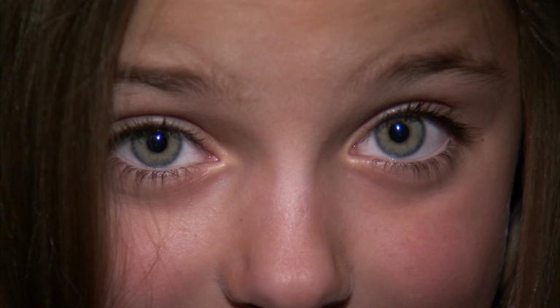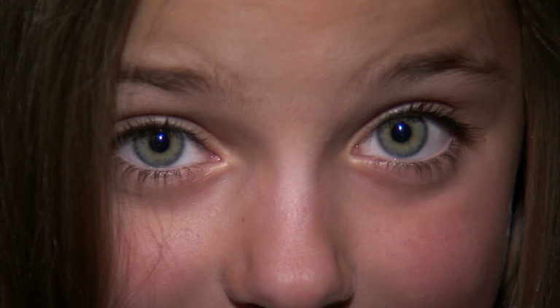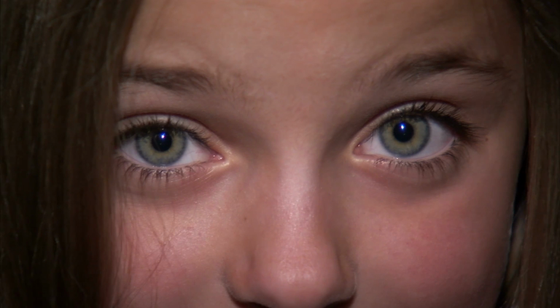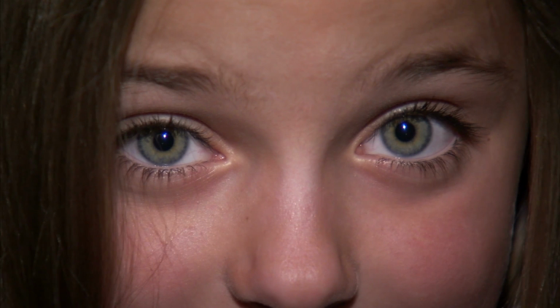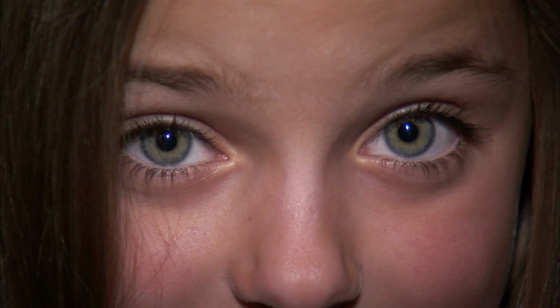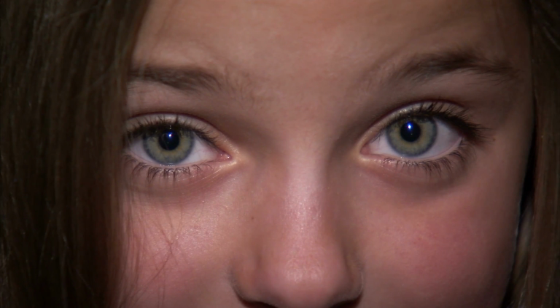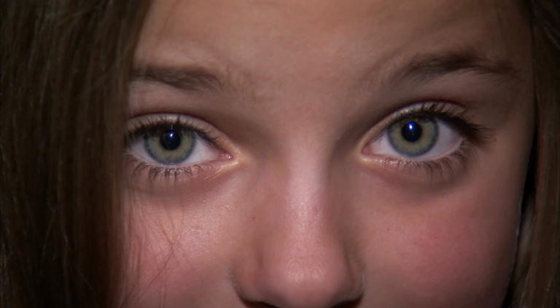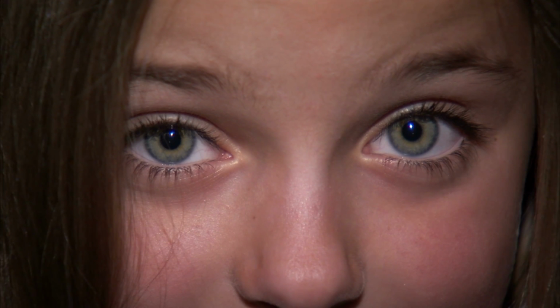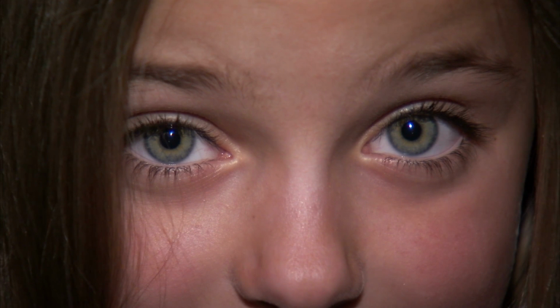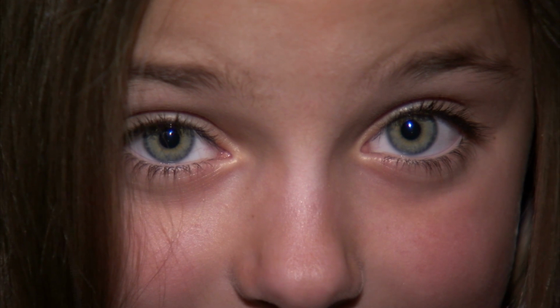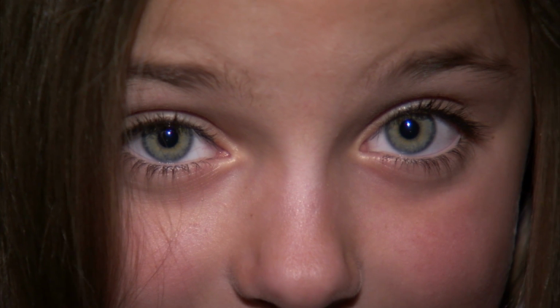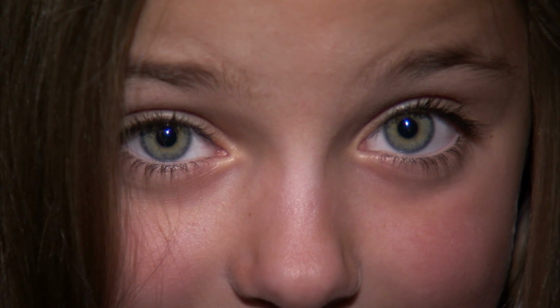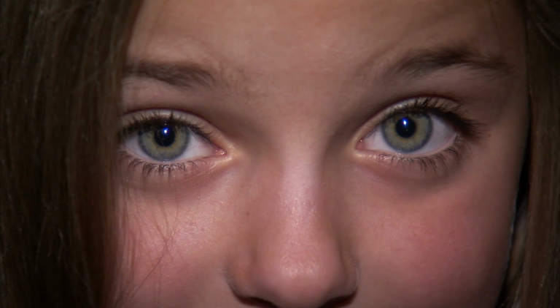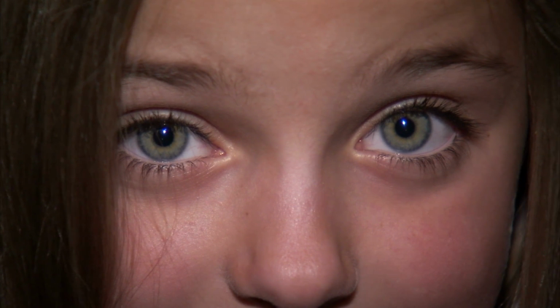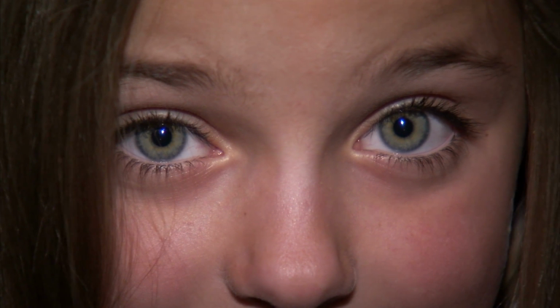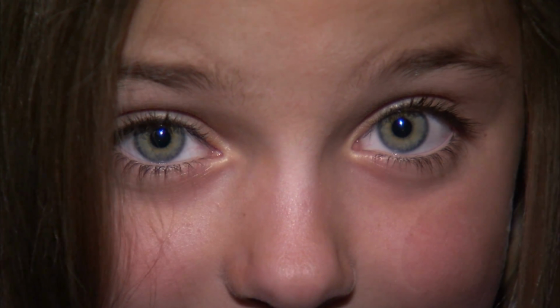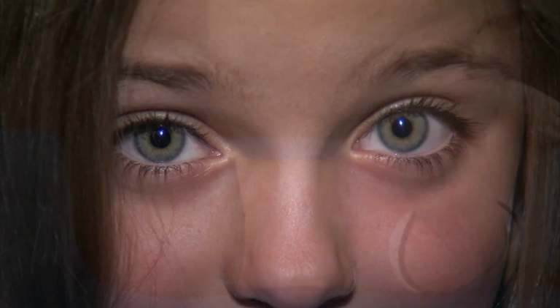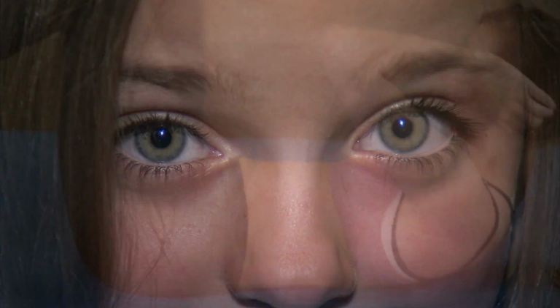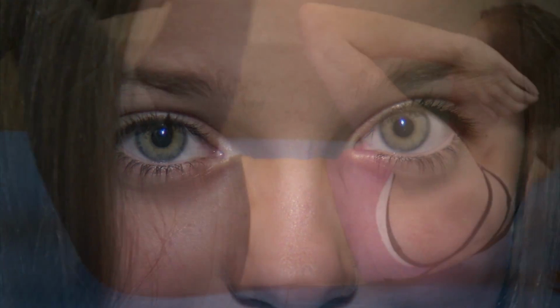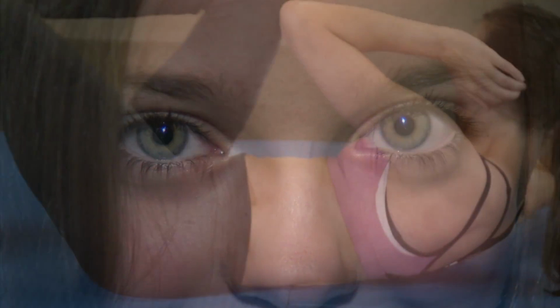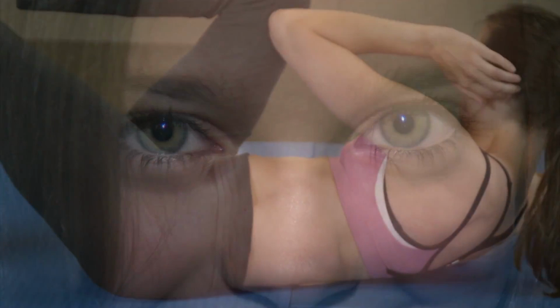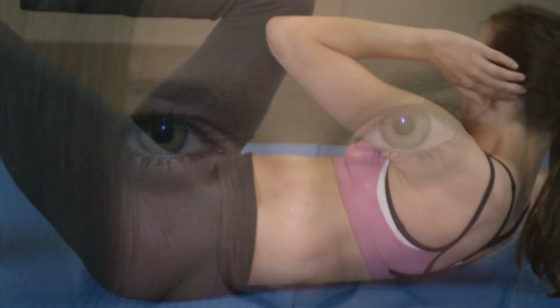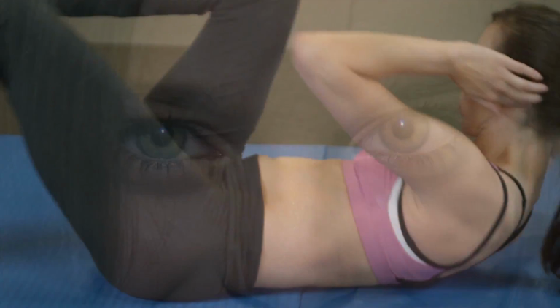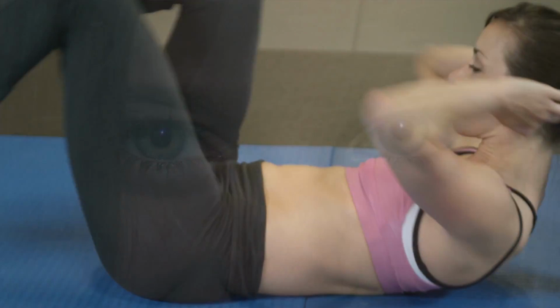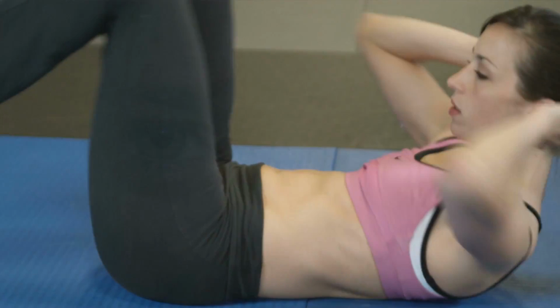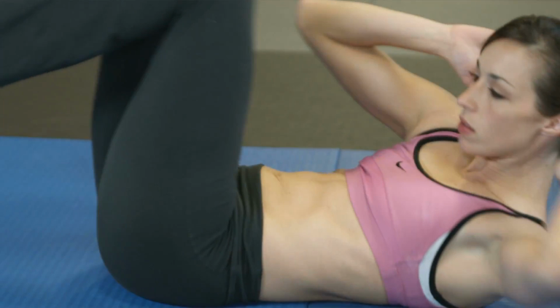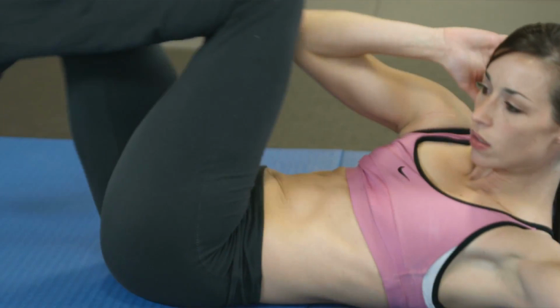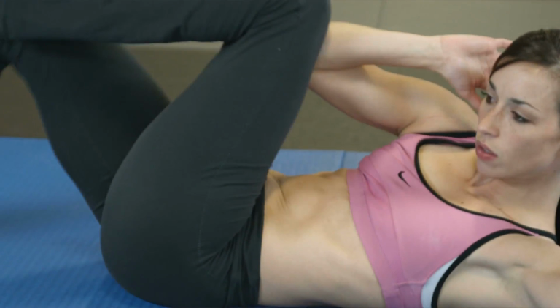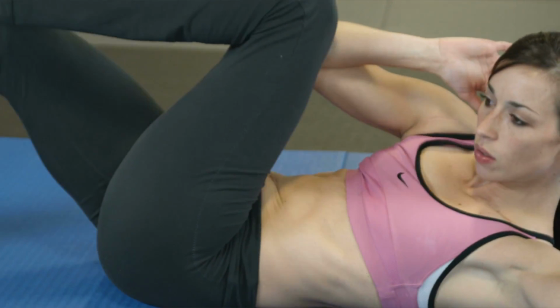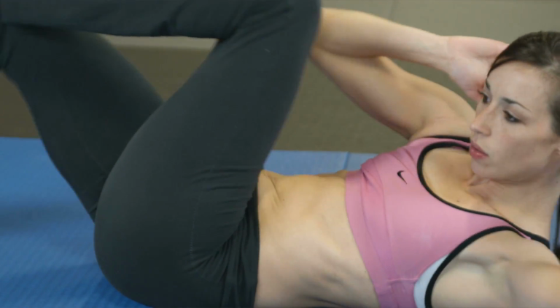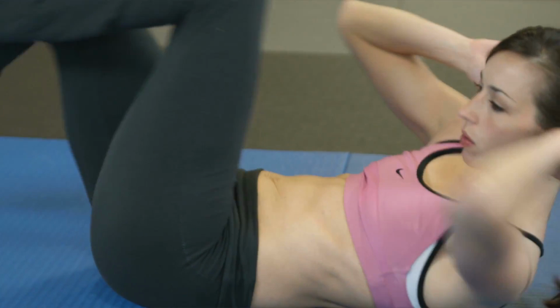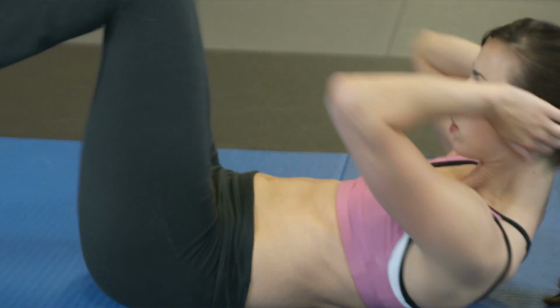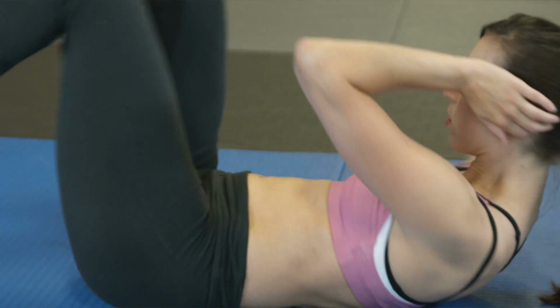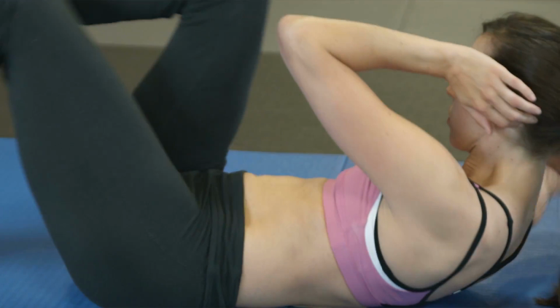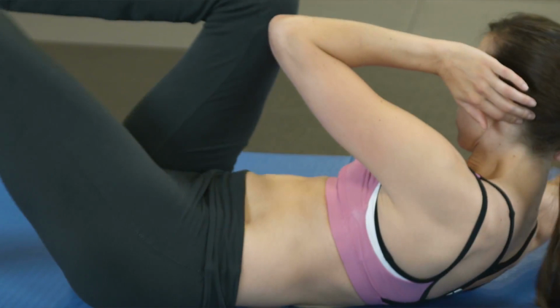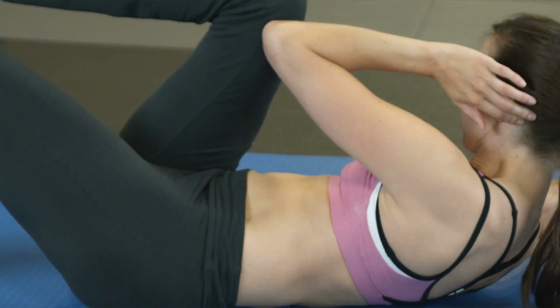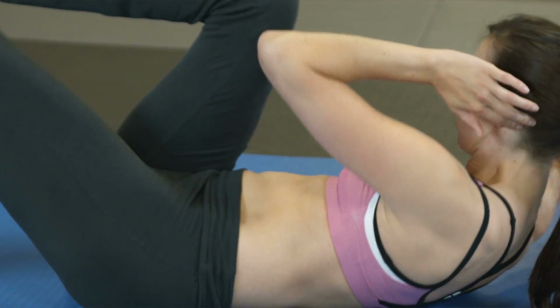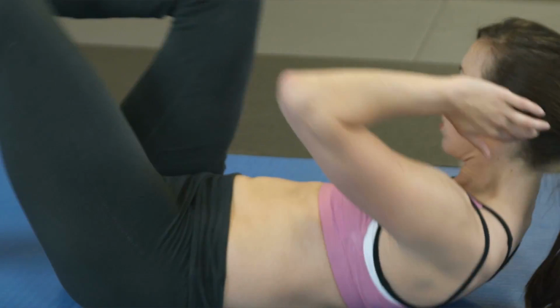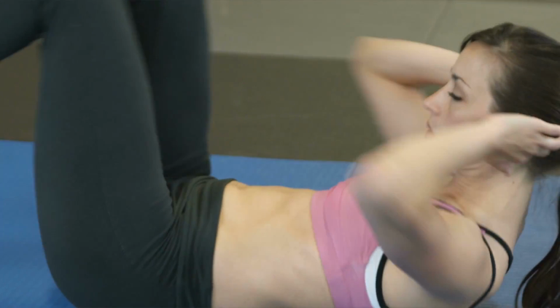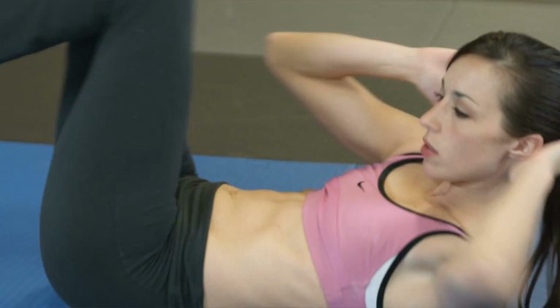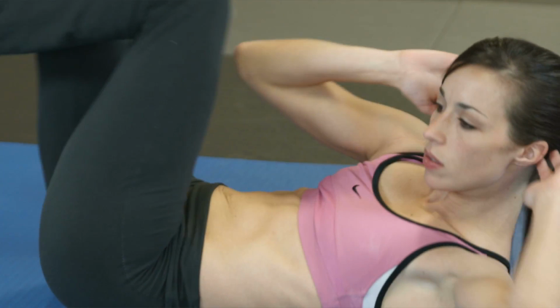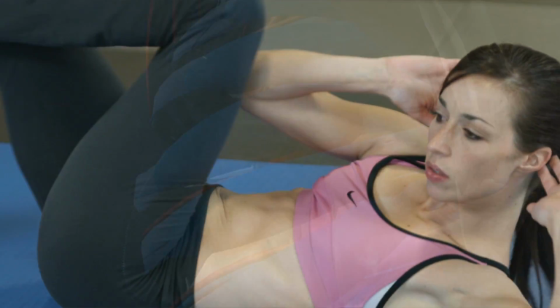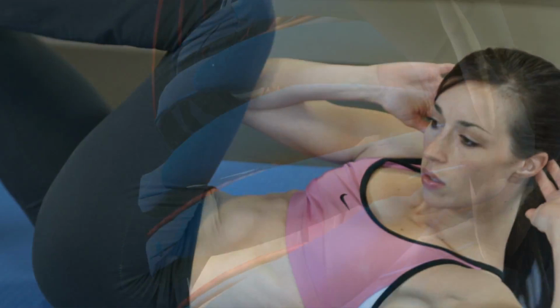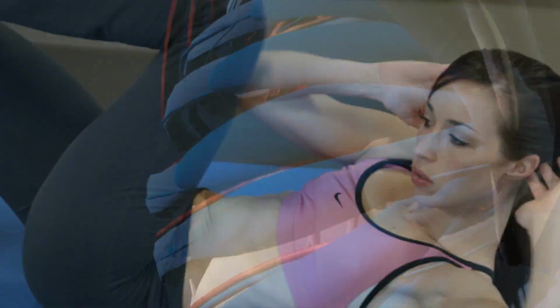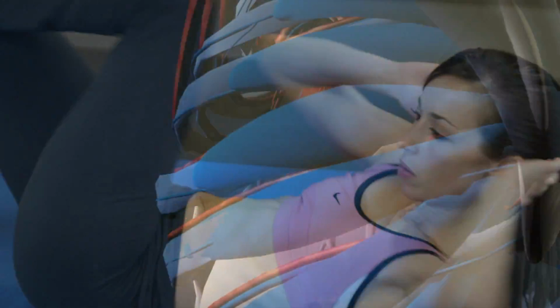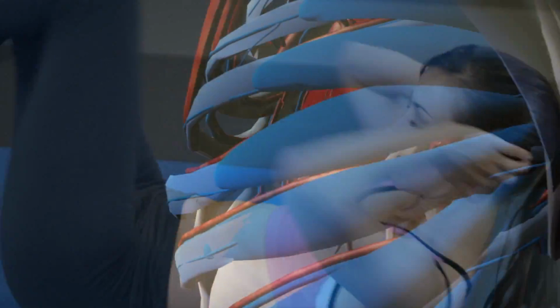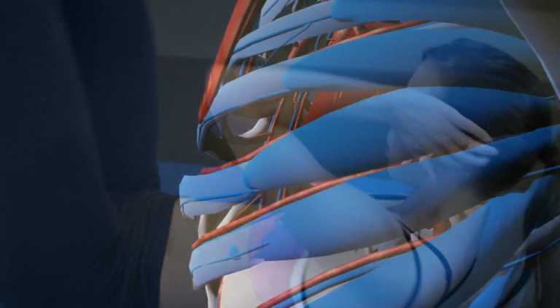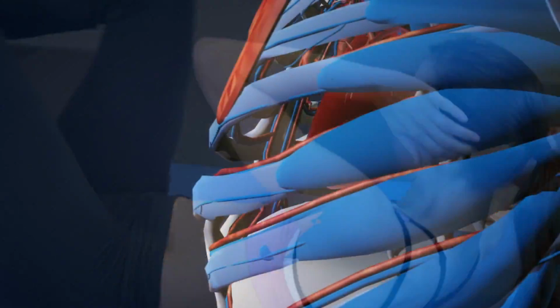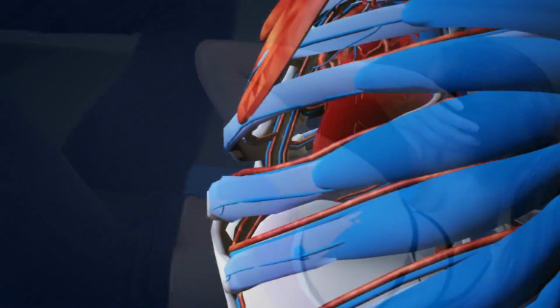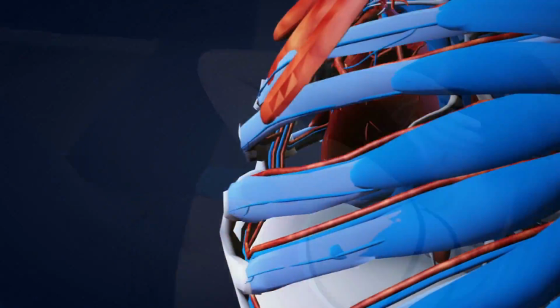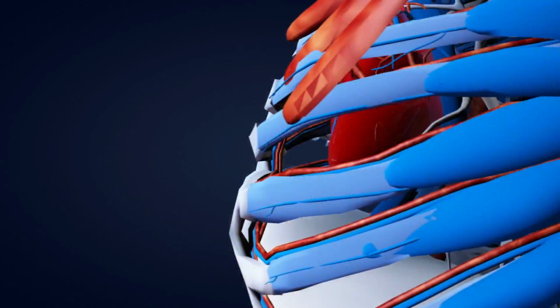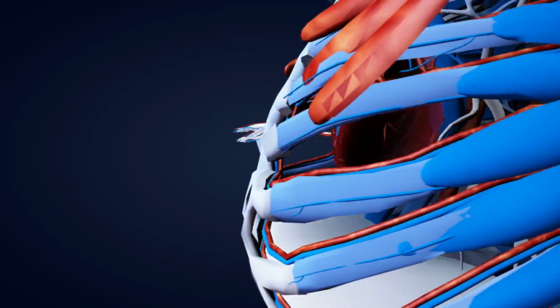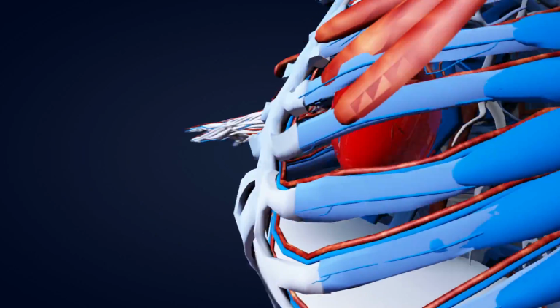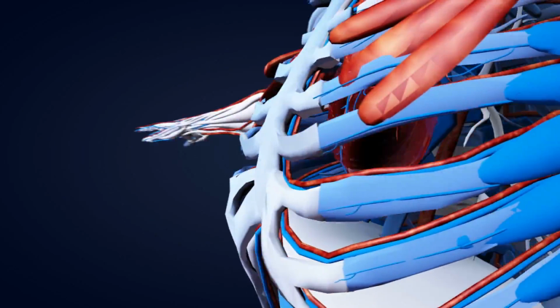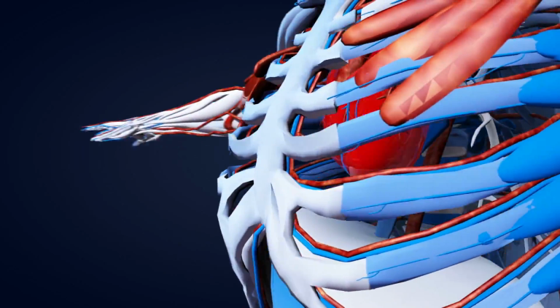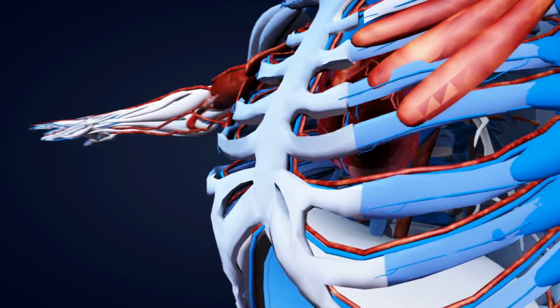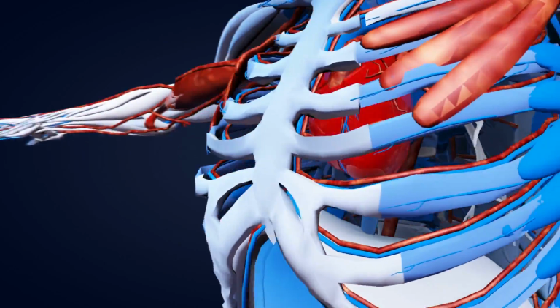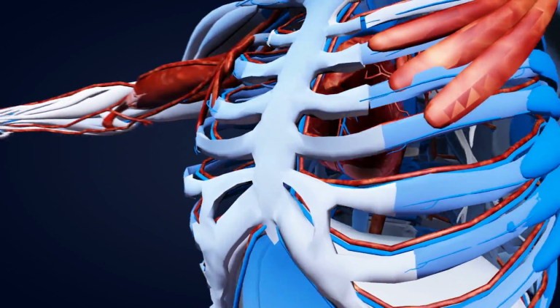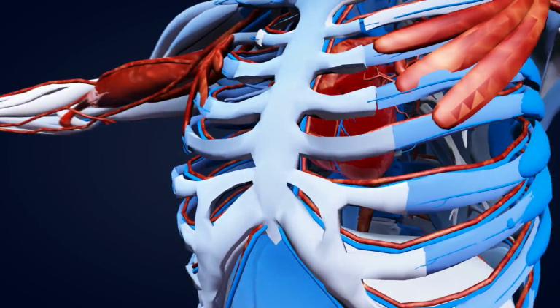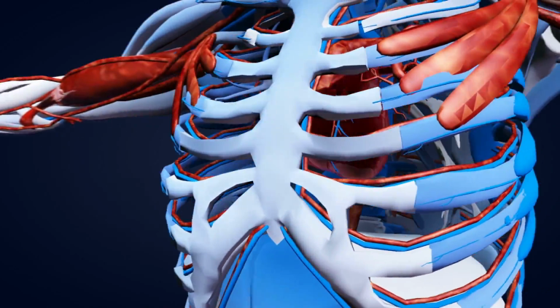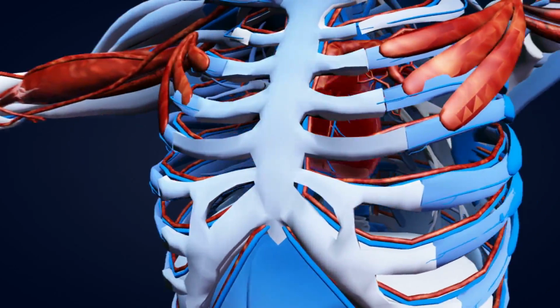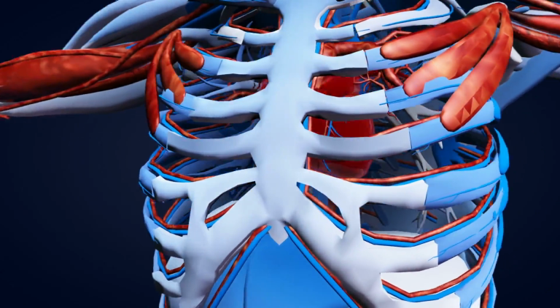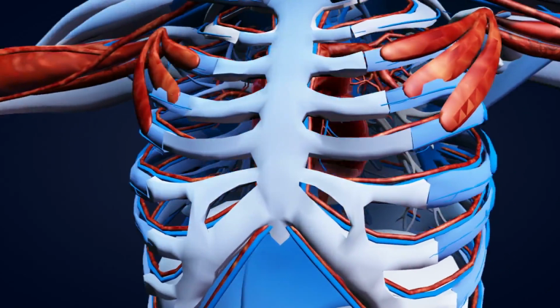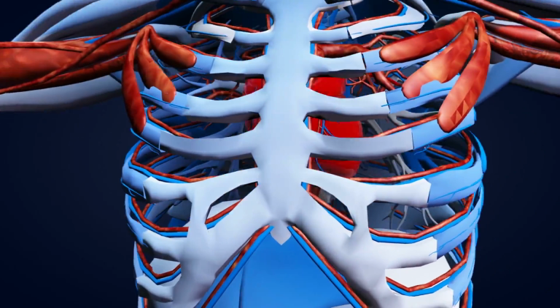From delayed eyesight to a stomach of steel, stay tuned to number 1 to find out which part of the human body can actually grow back.